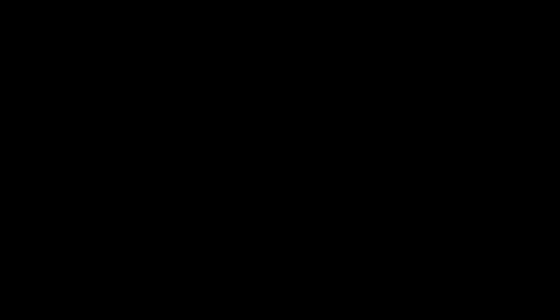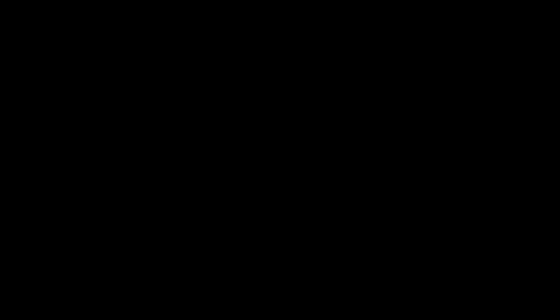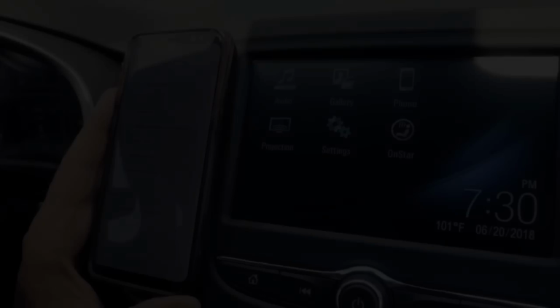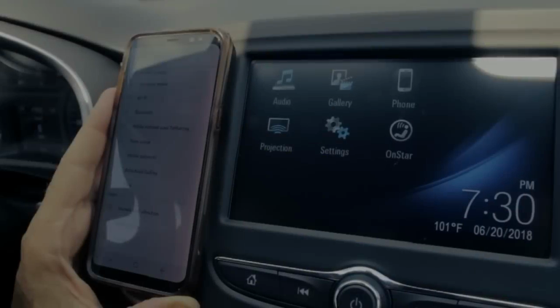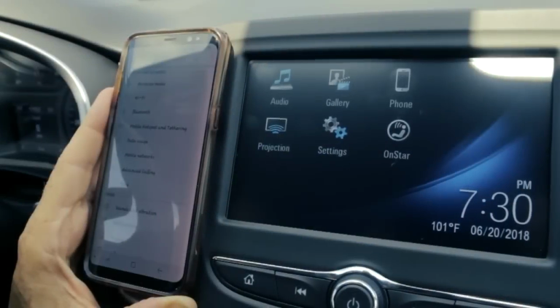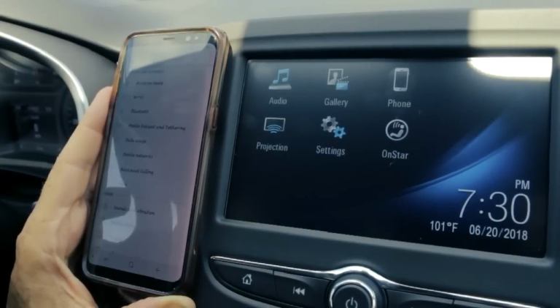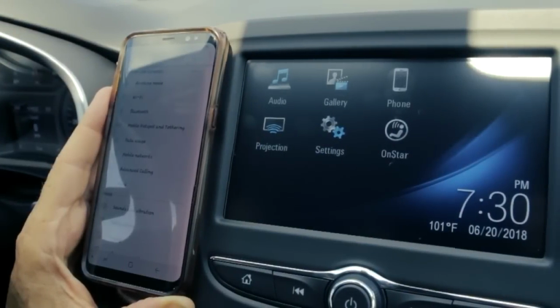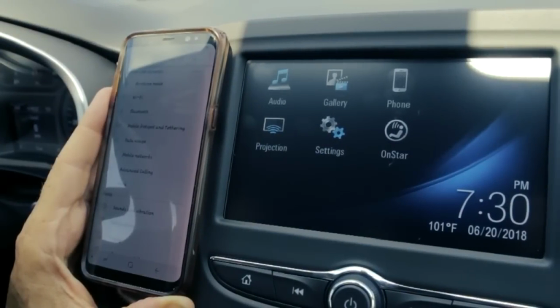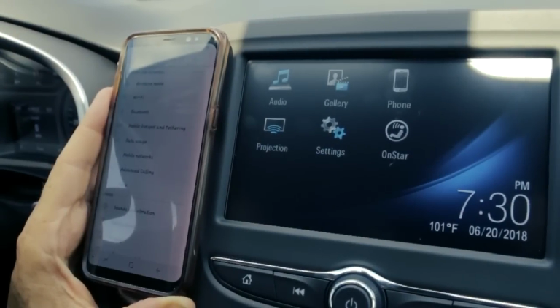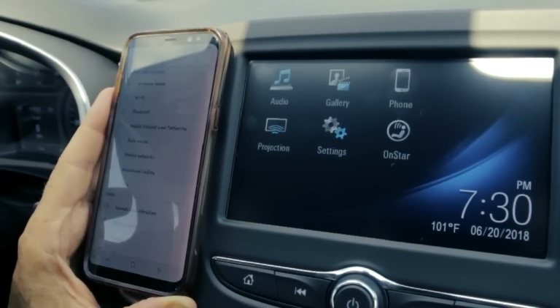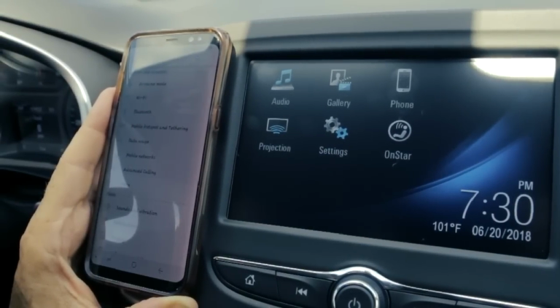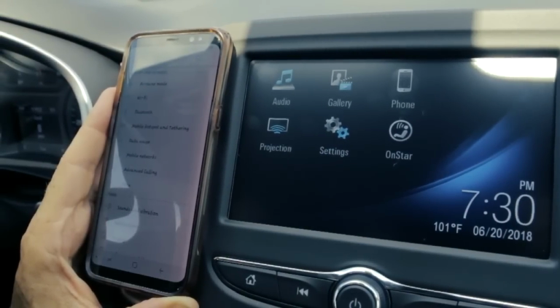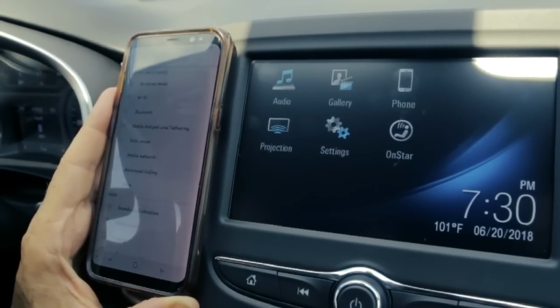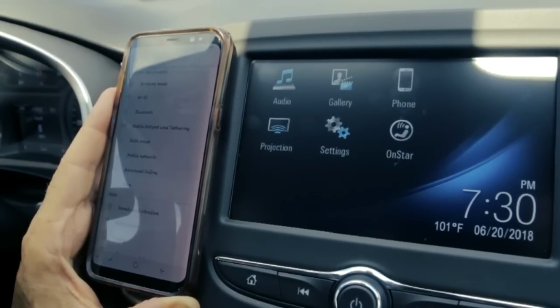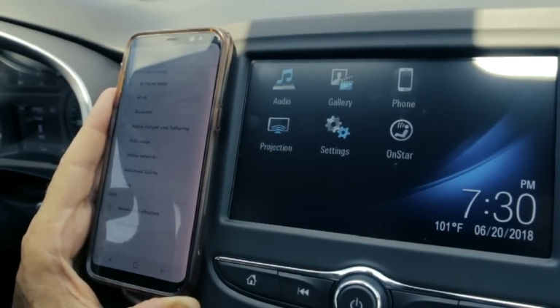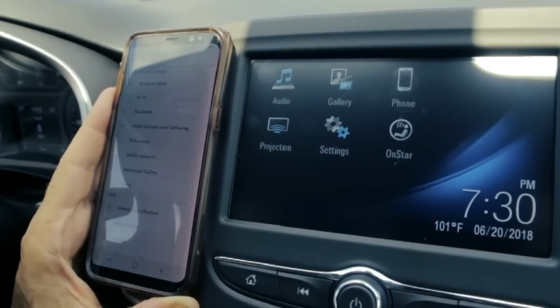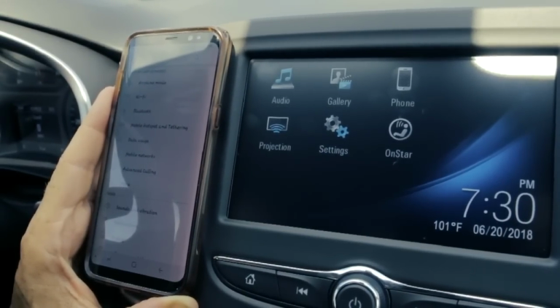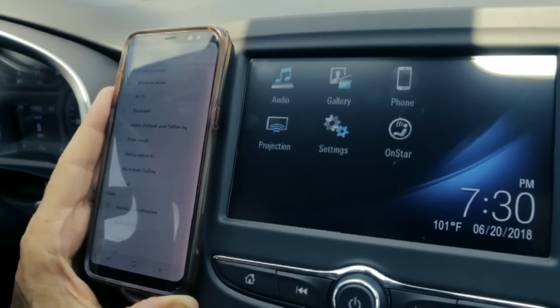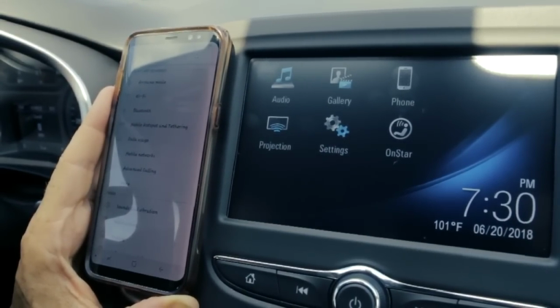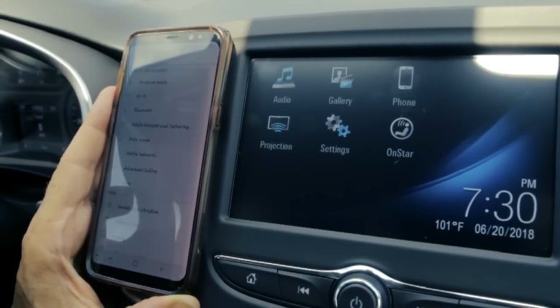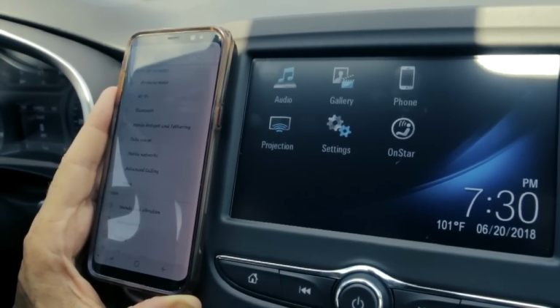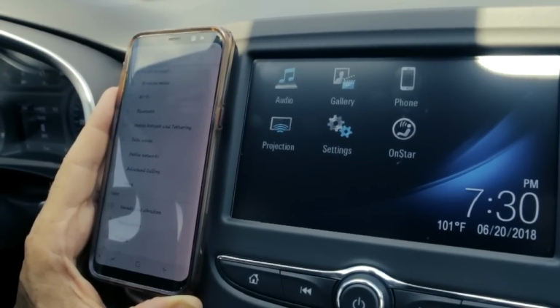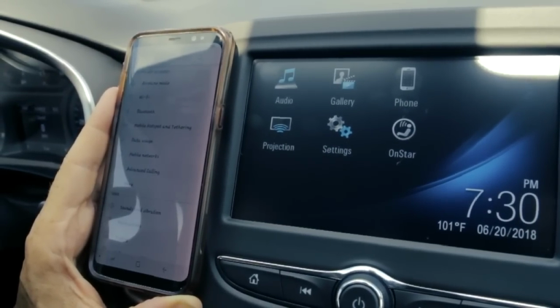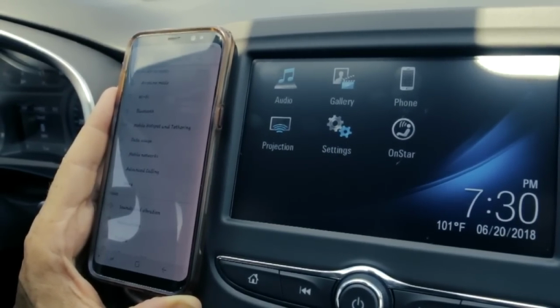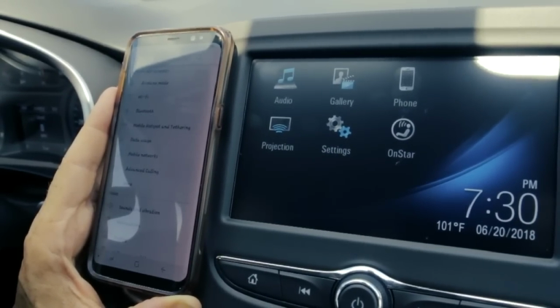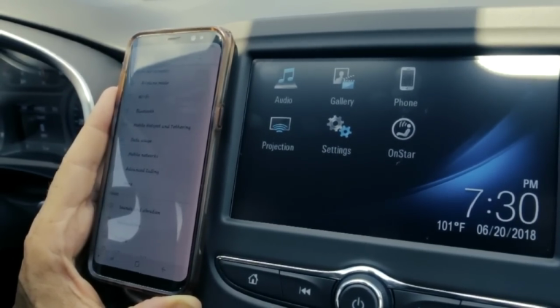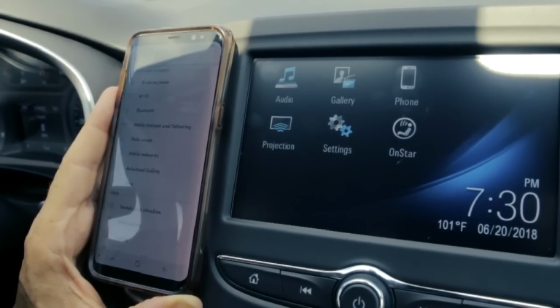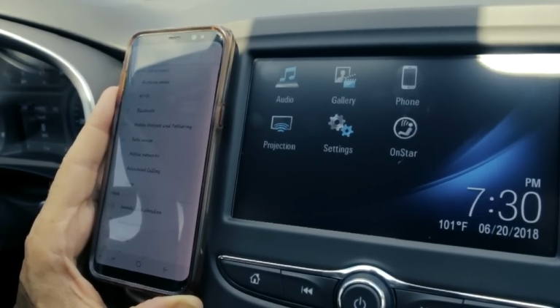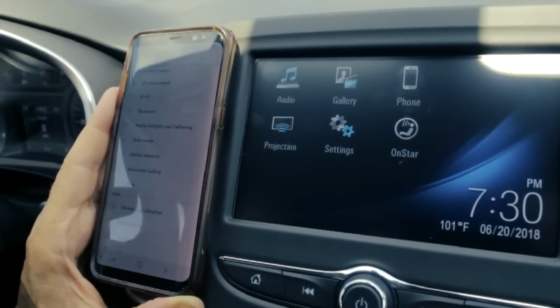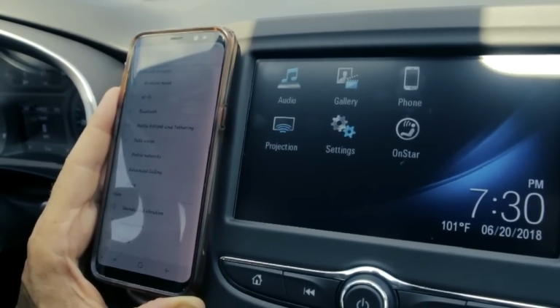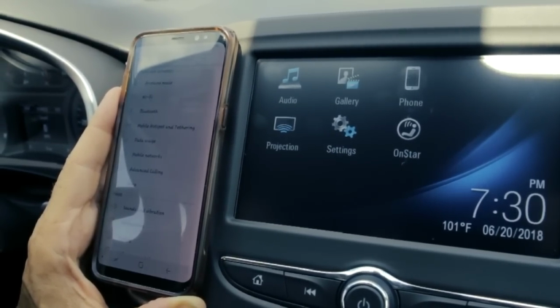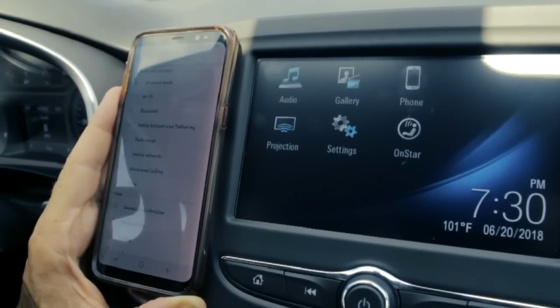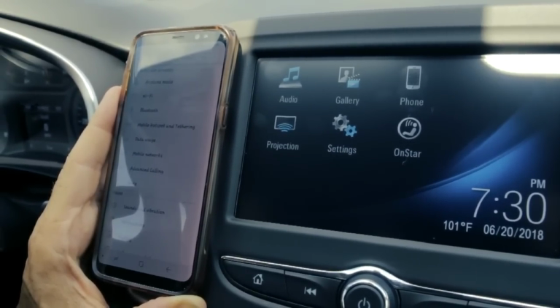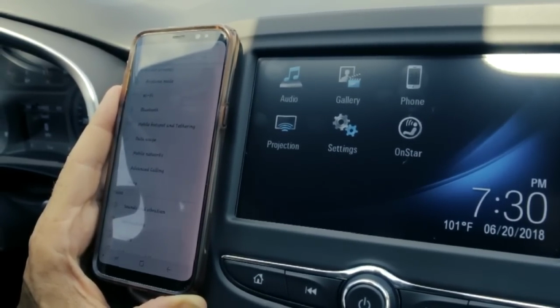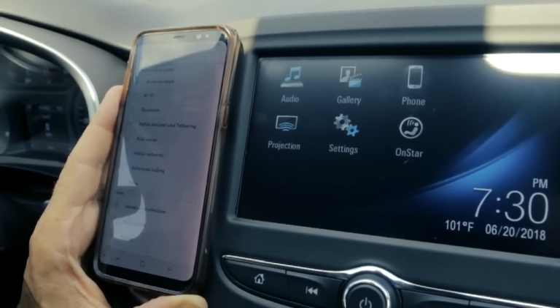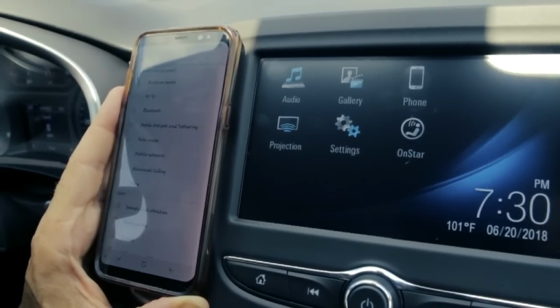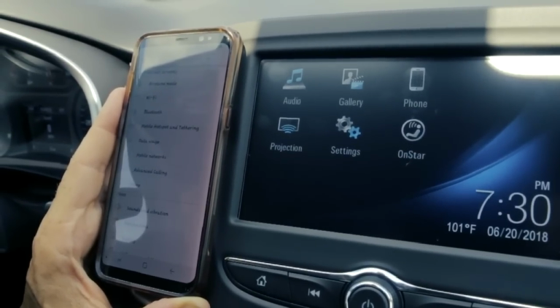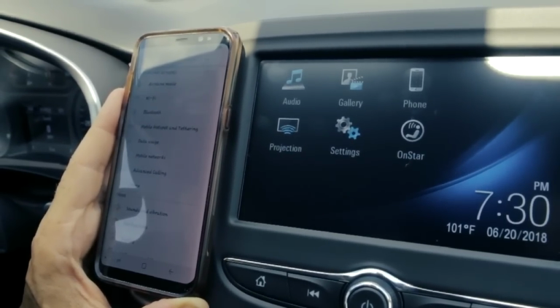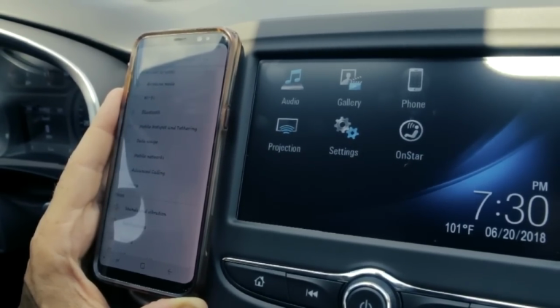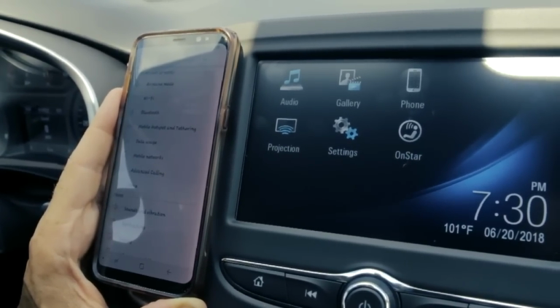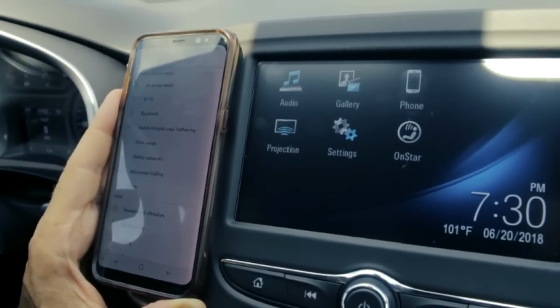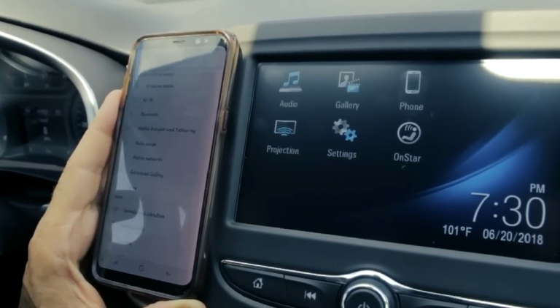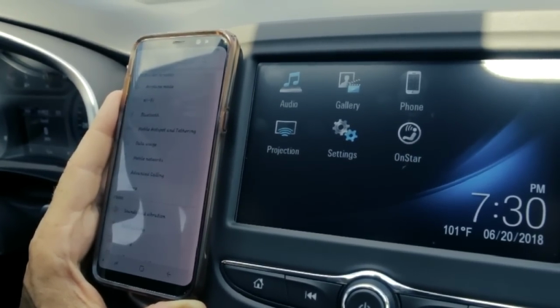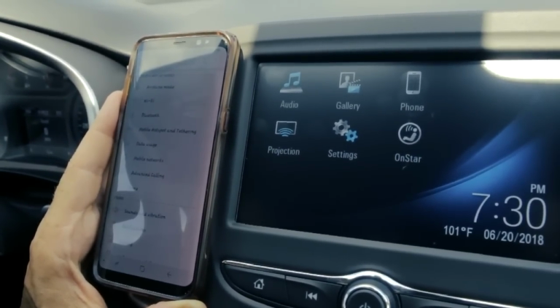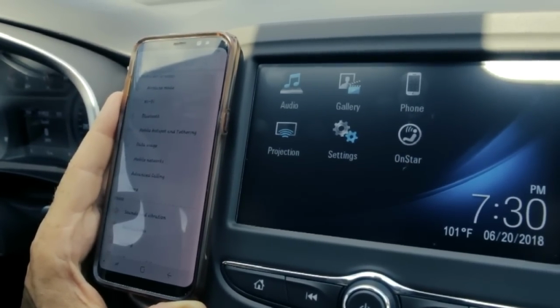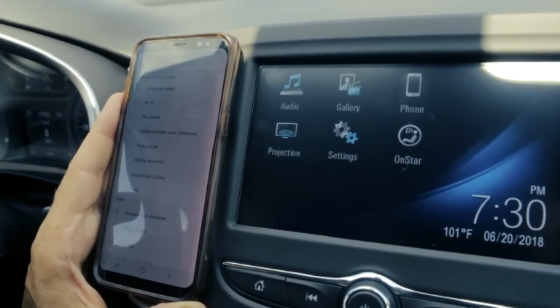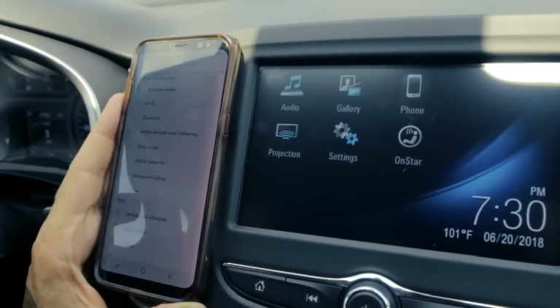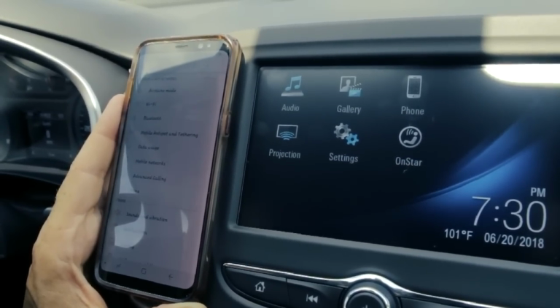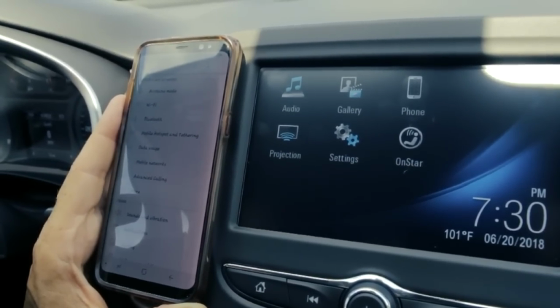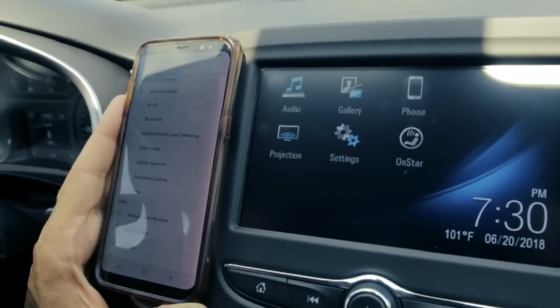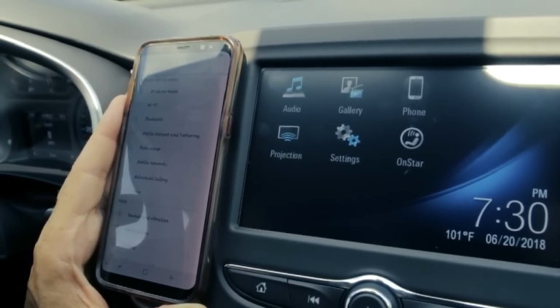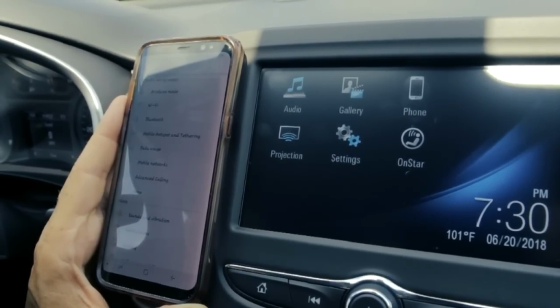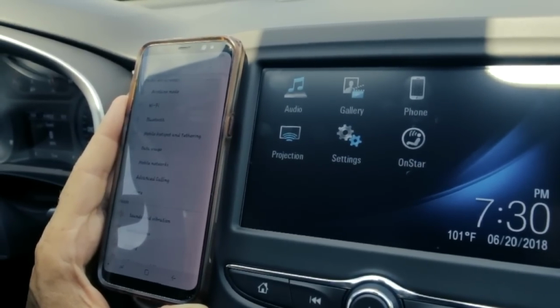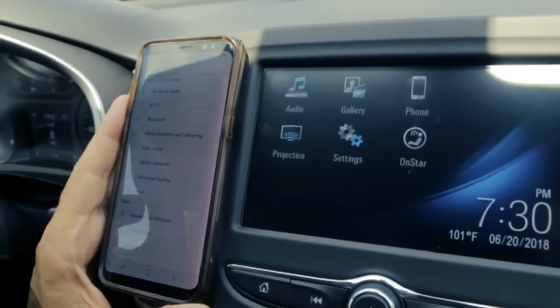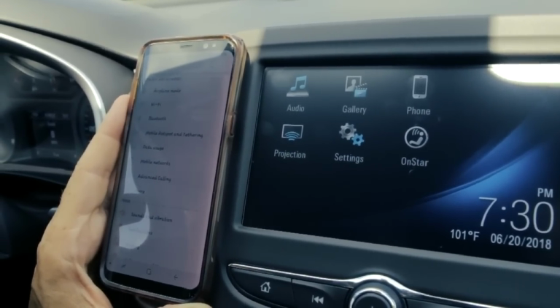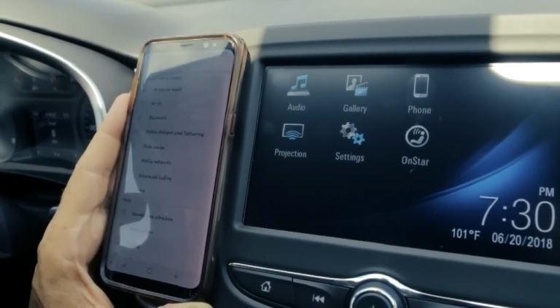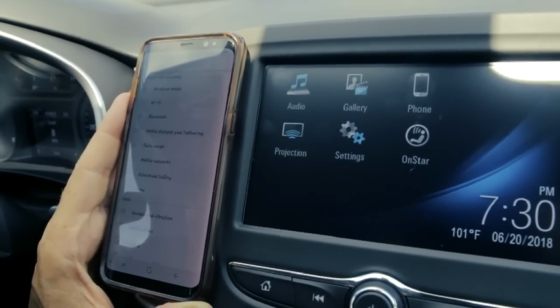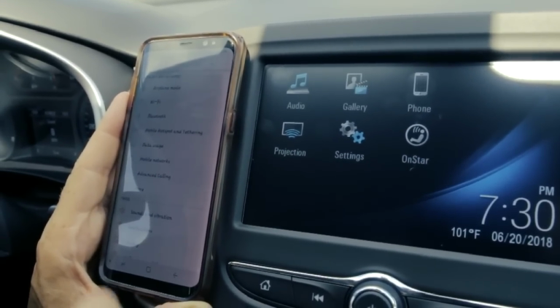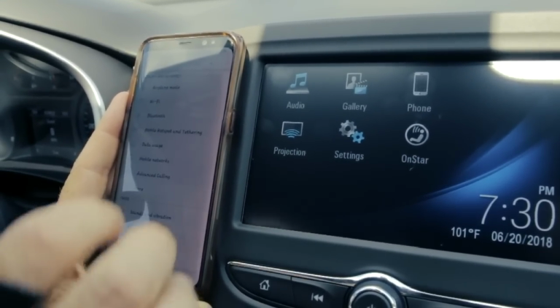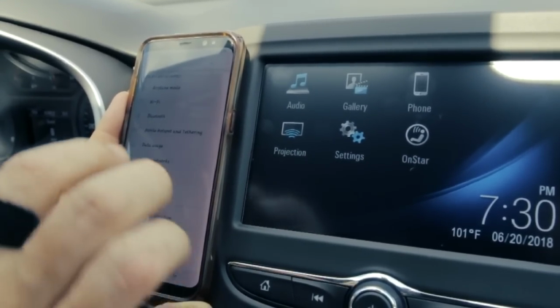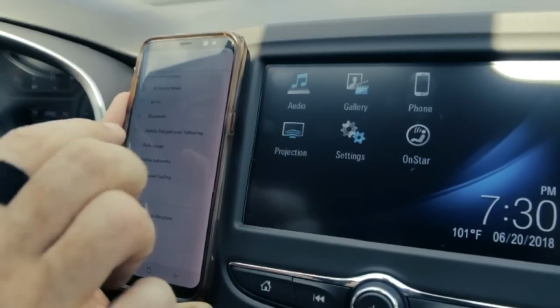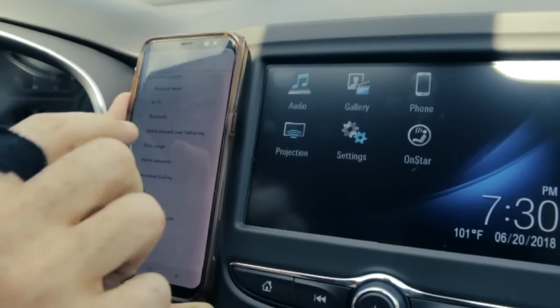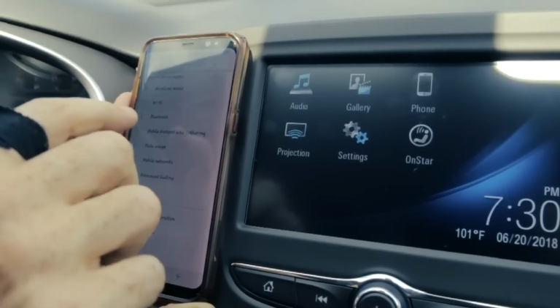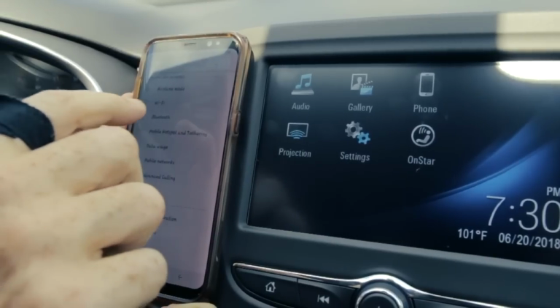This is Adam with Chevrolet 101. Today we're going to look at how to properly pair your Bluetooth phone with the Chevrolet MyLink System.